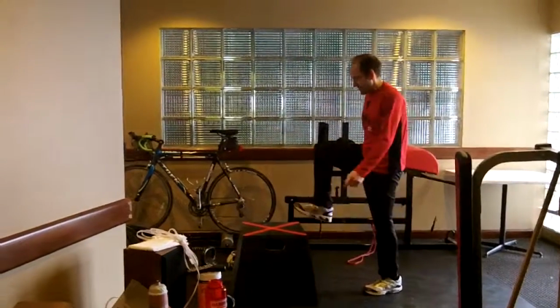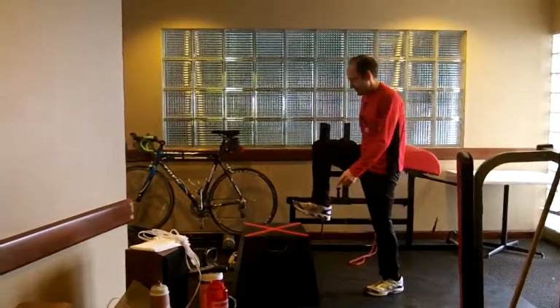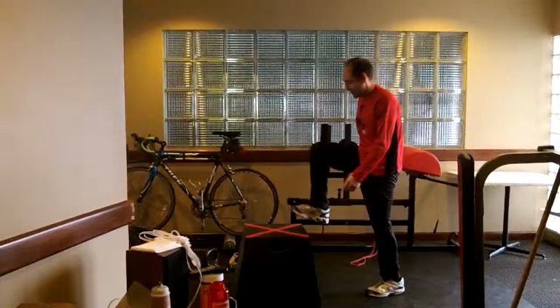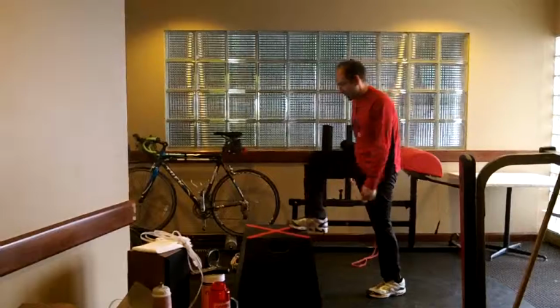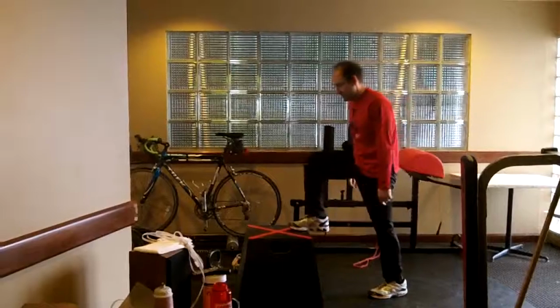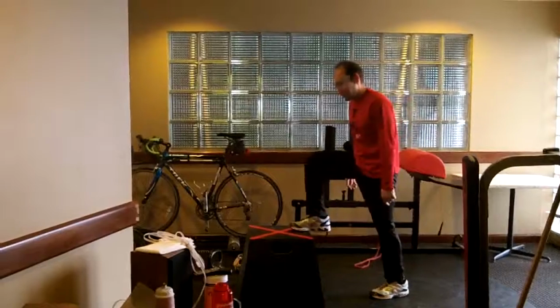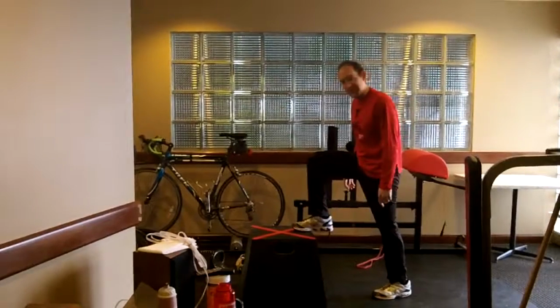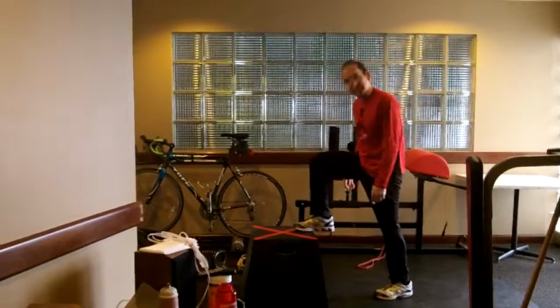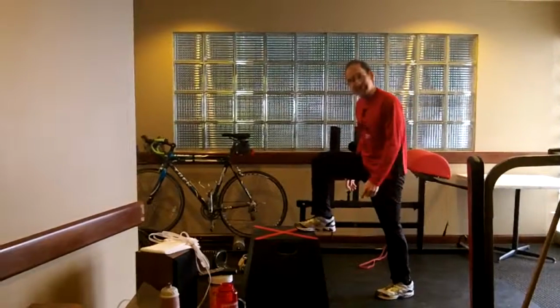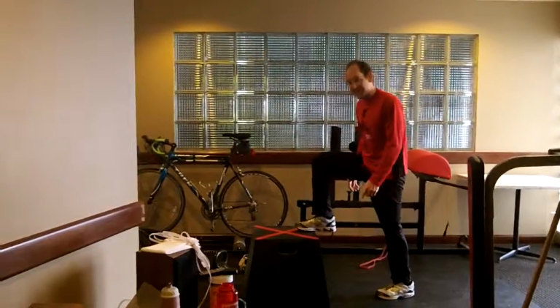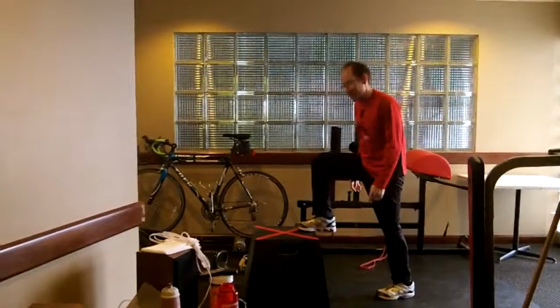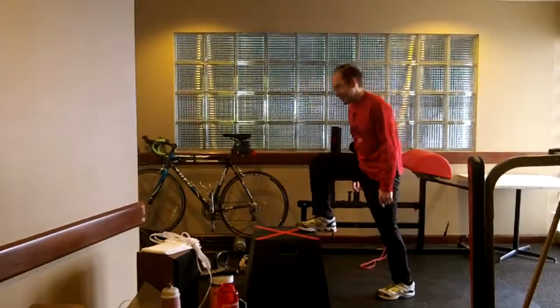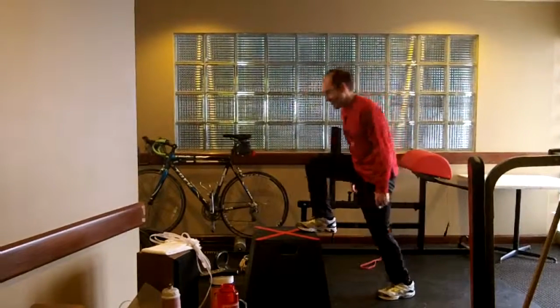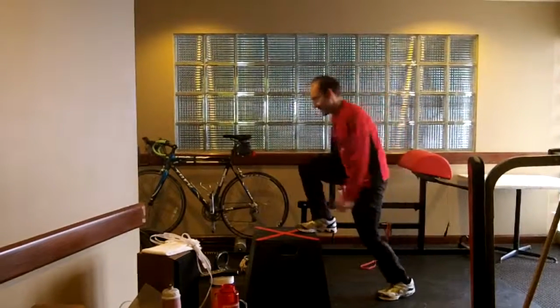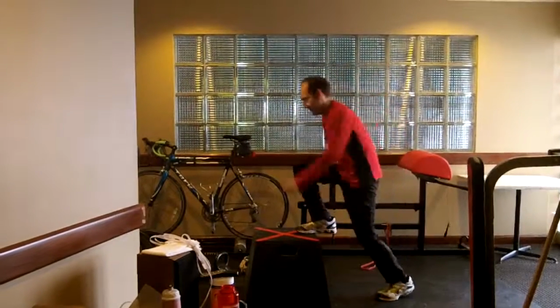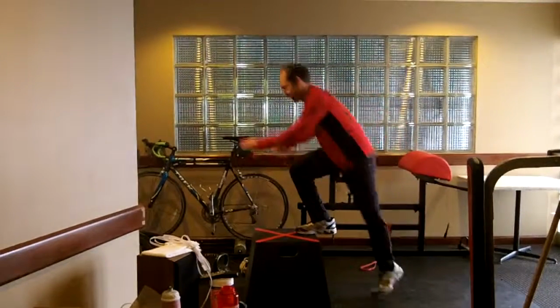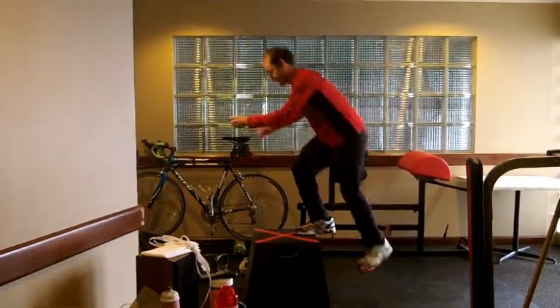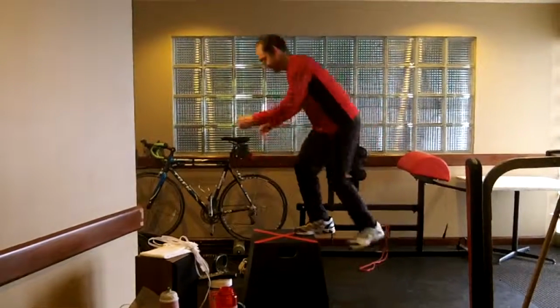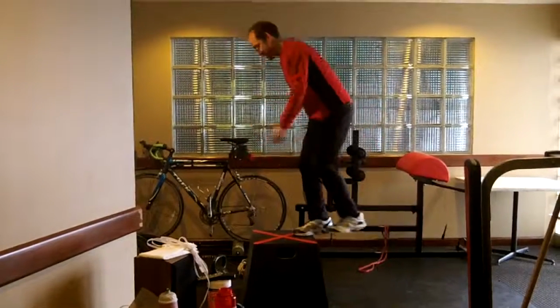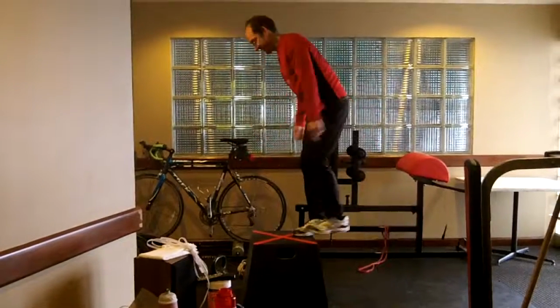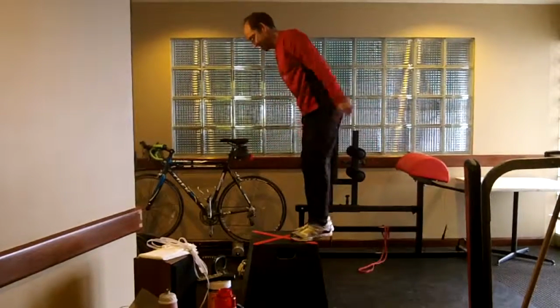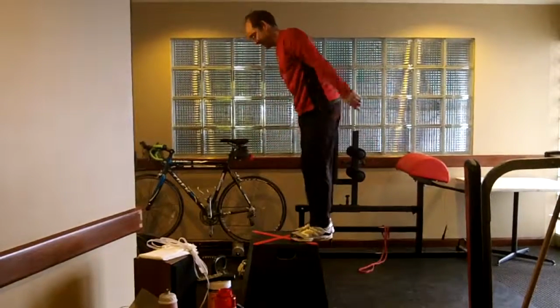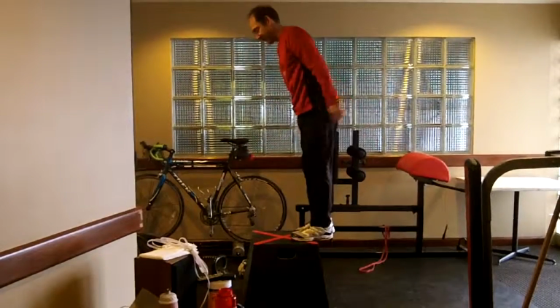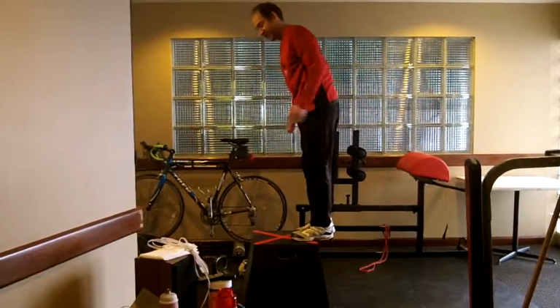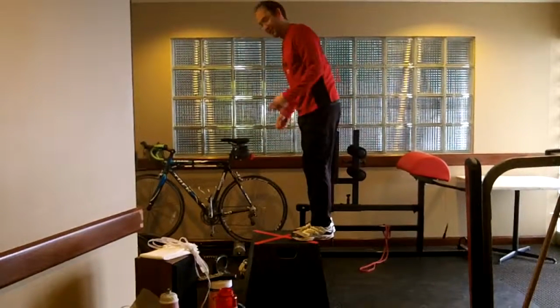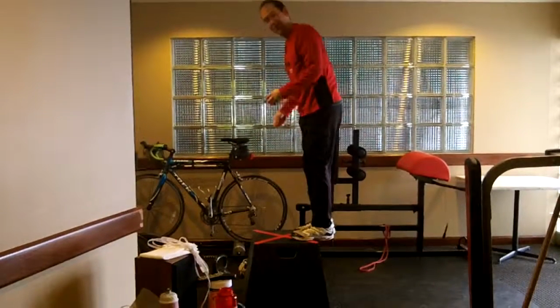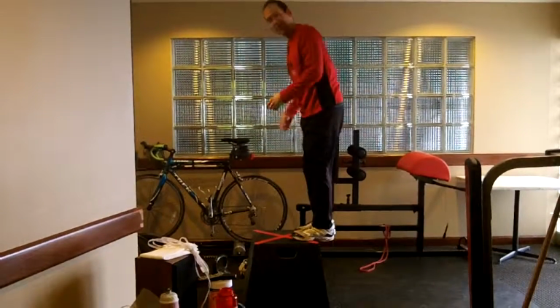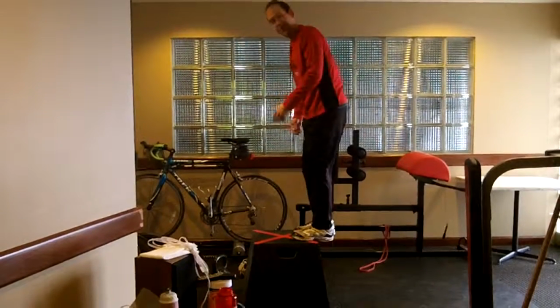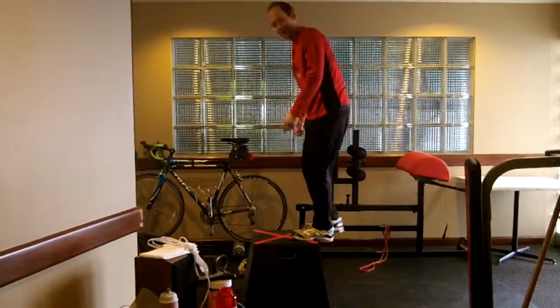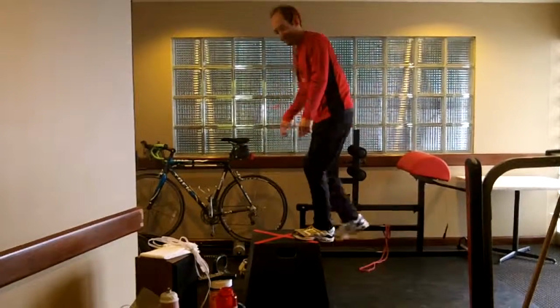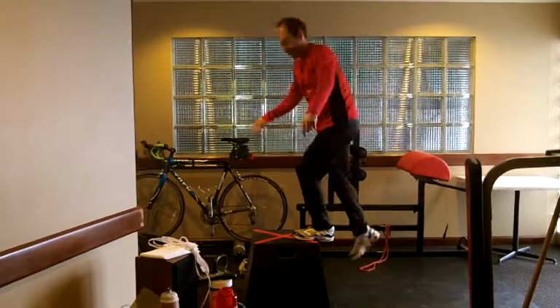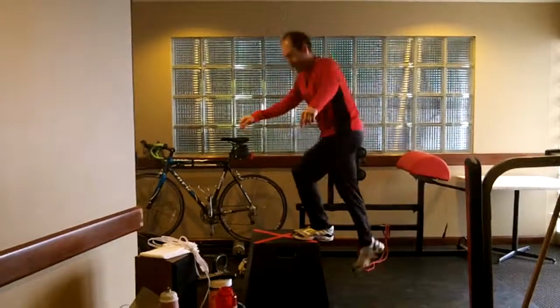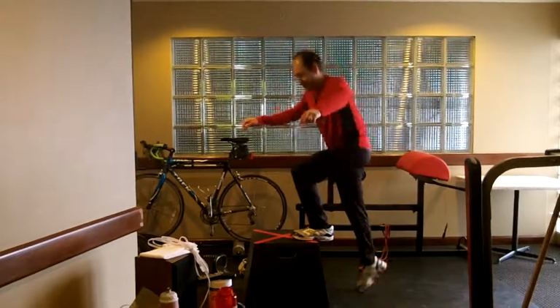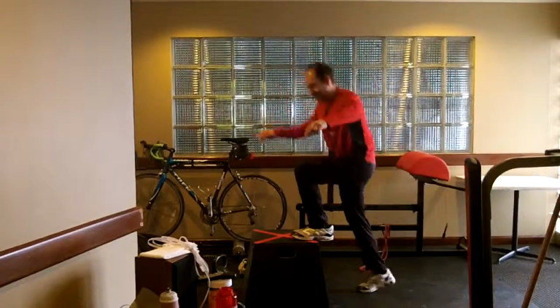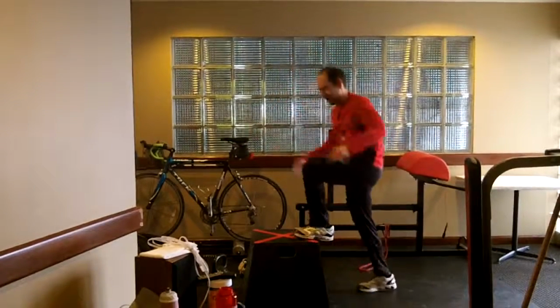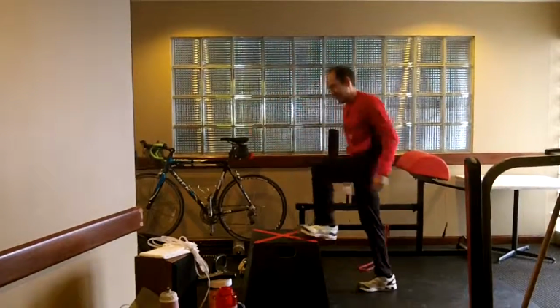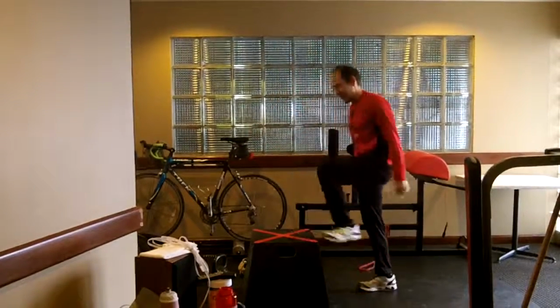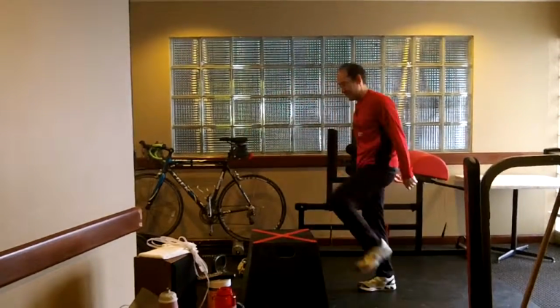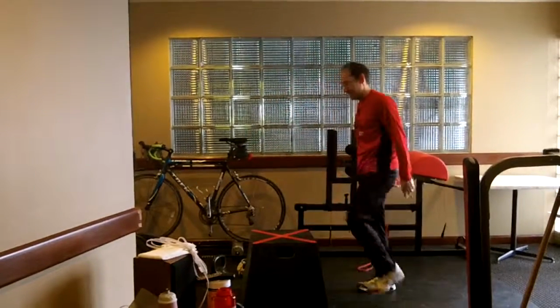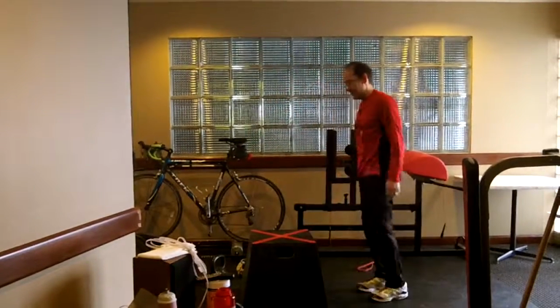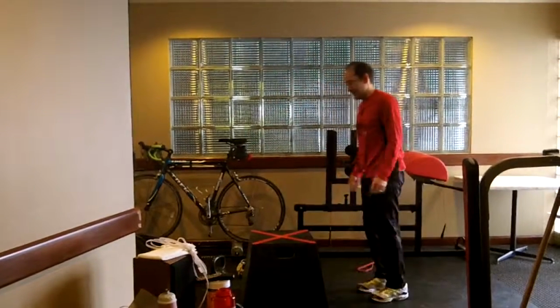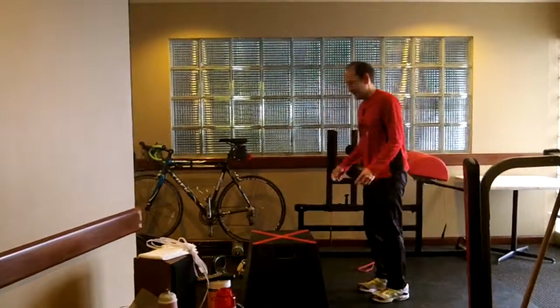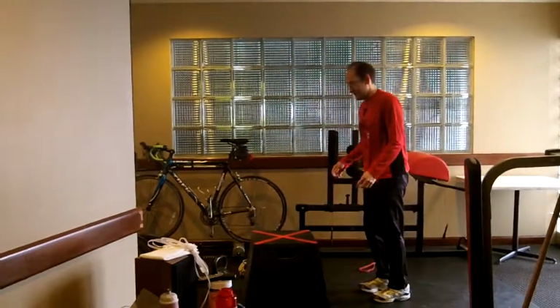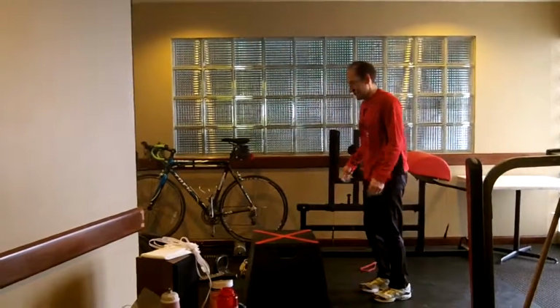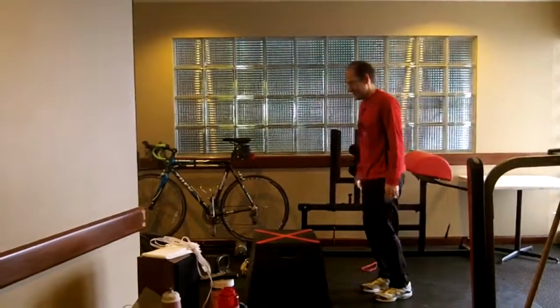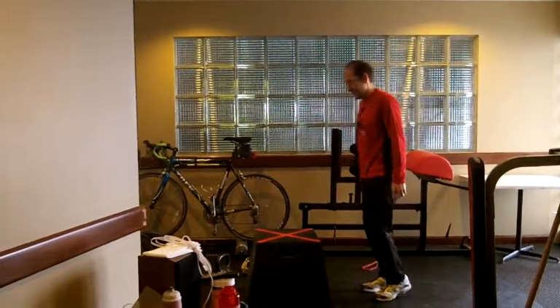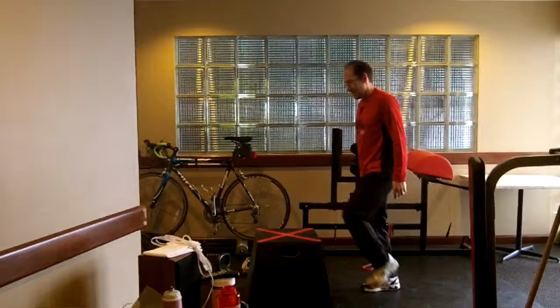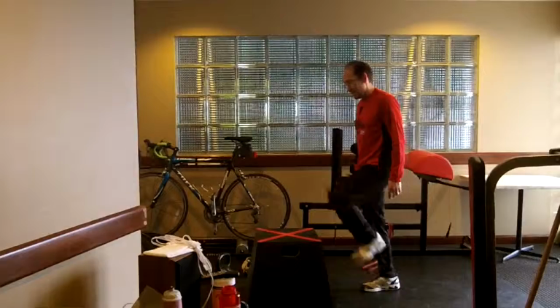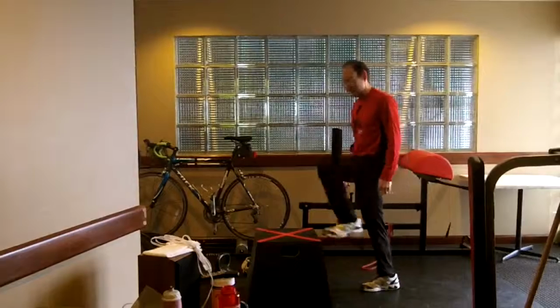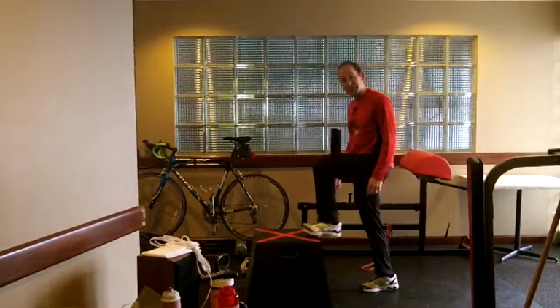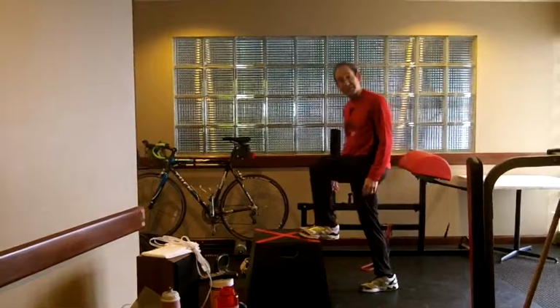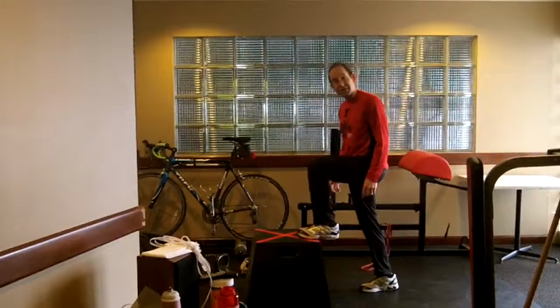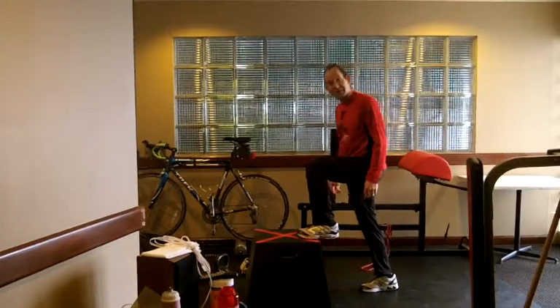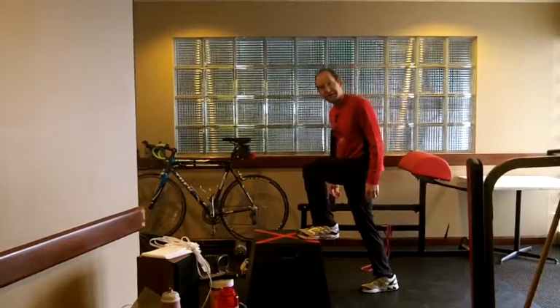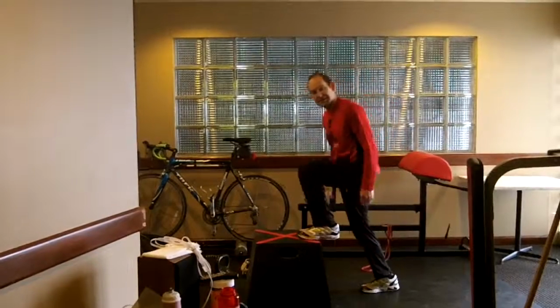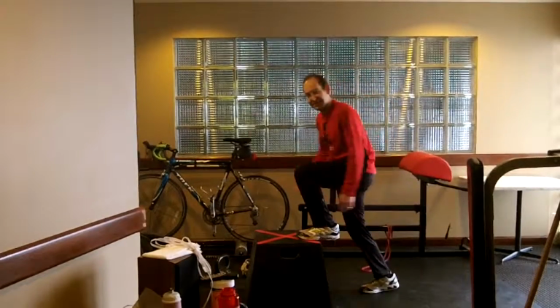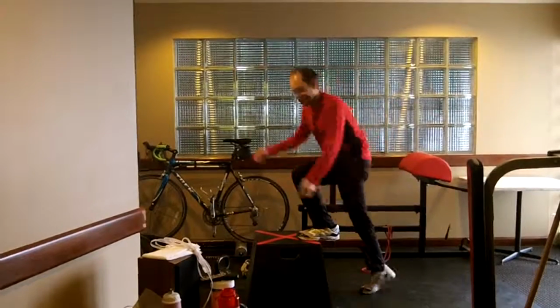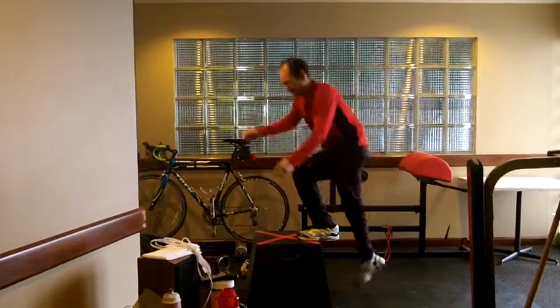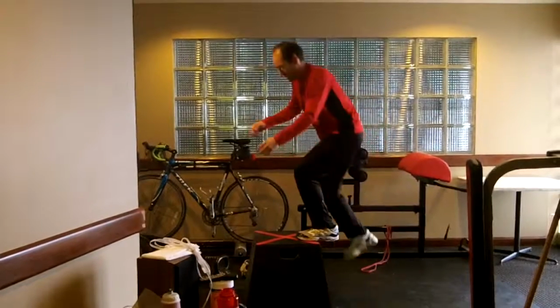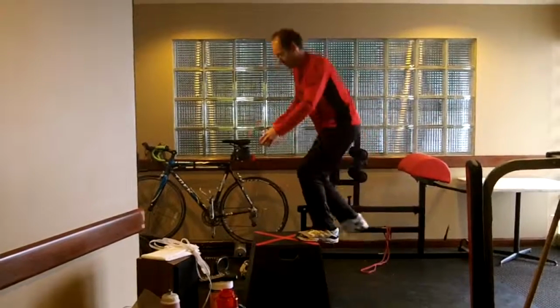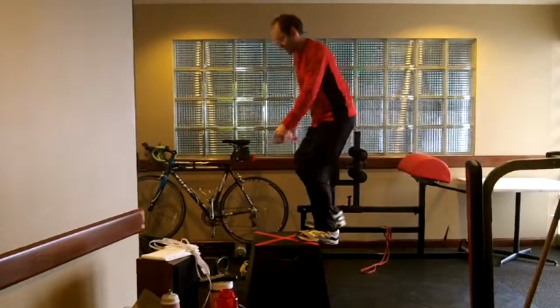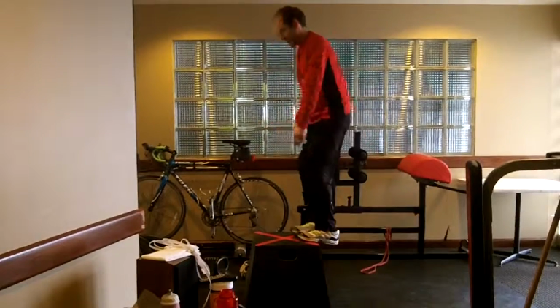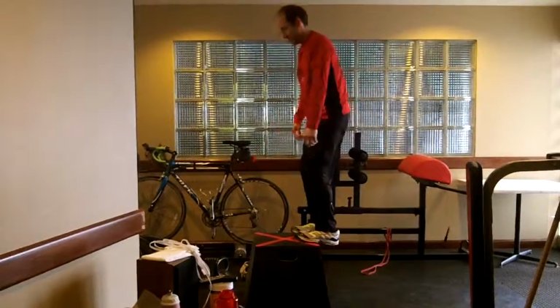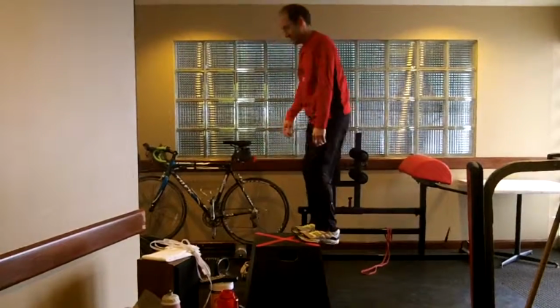So you step onto the box, you go all the way up, you step down from the box. And then you switch legs and step up with the other one.